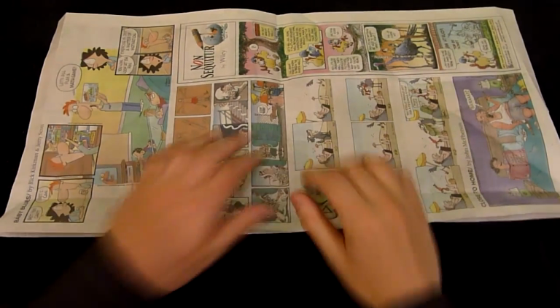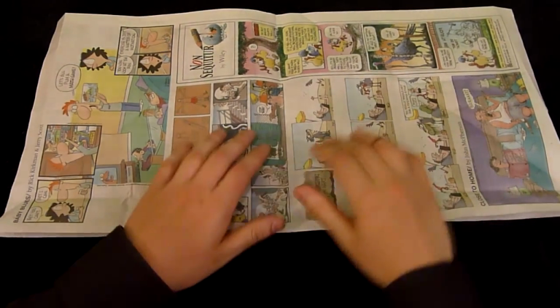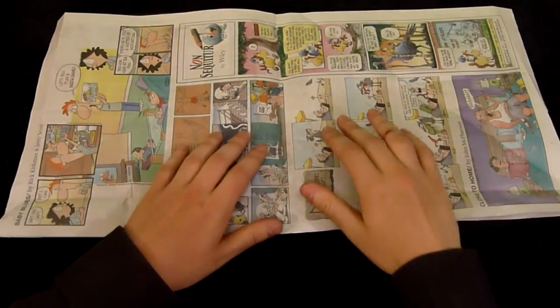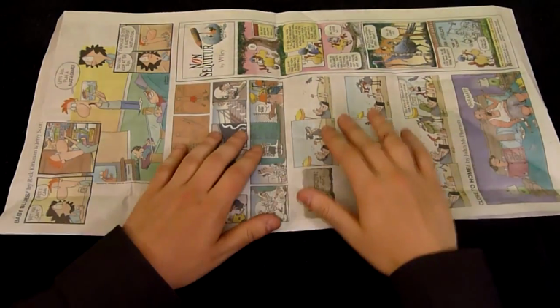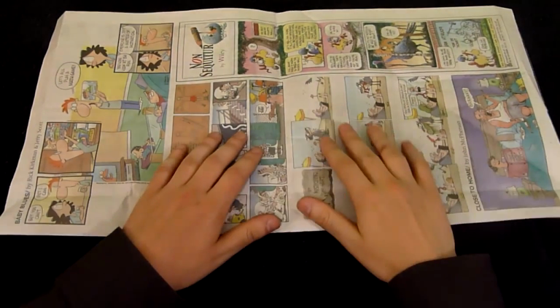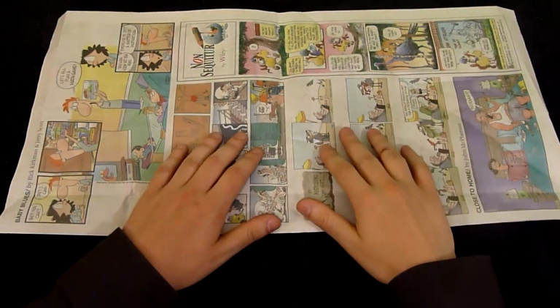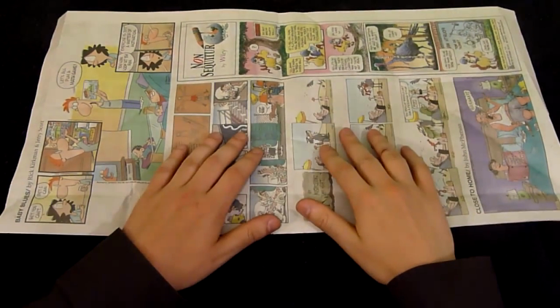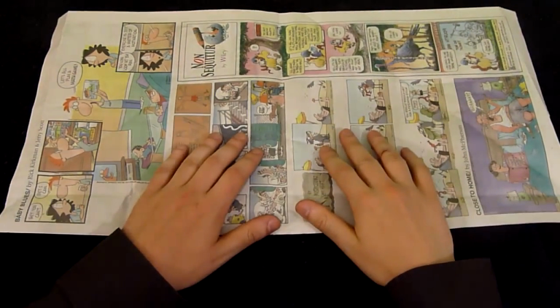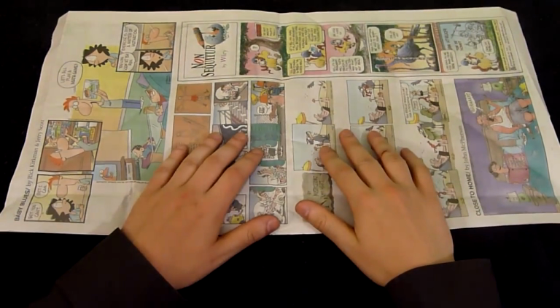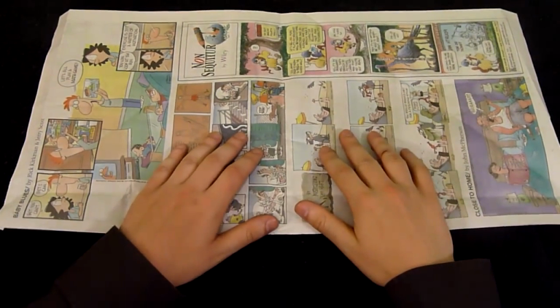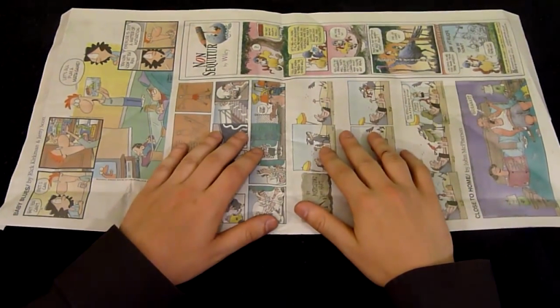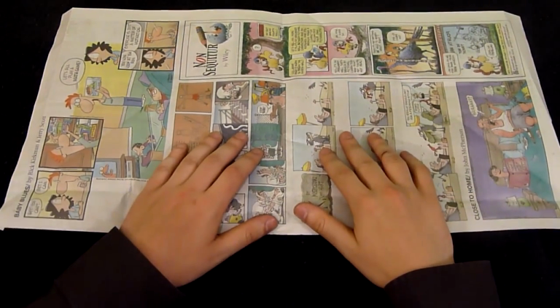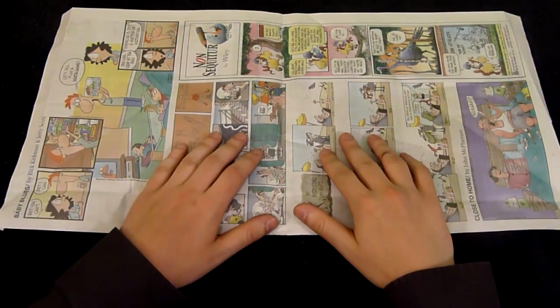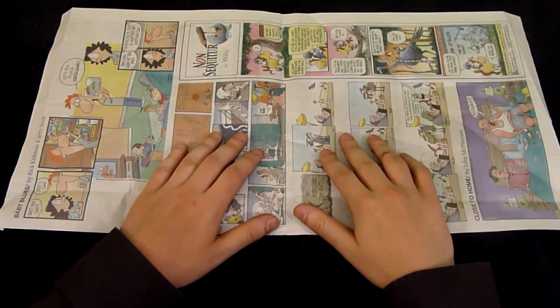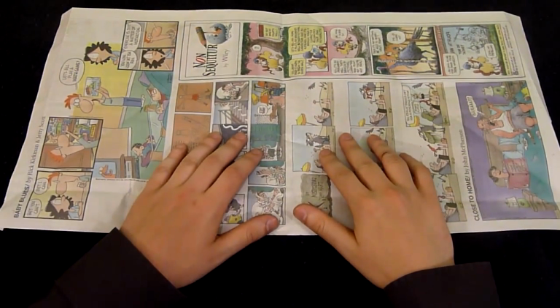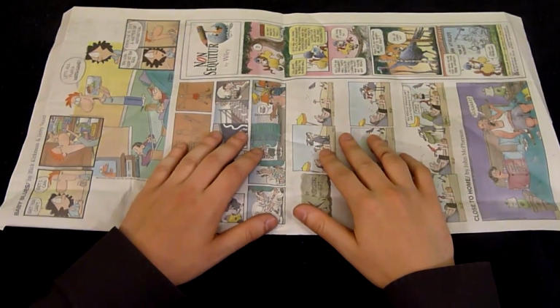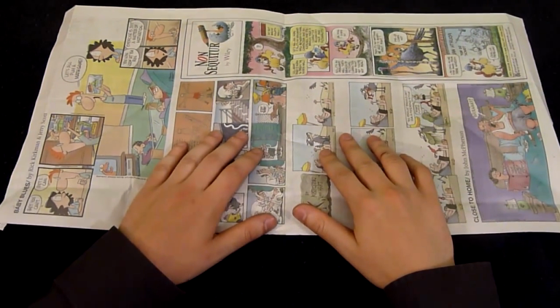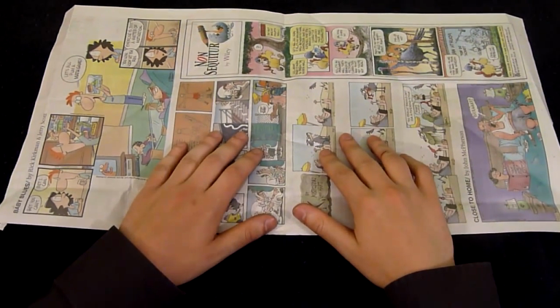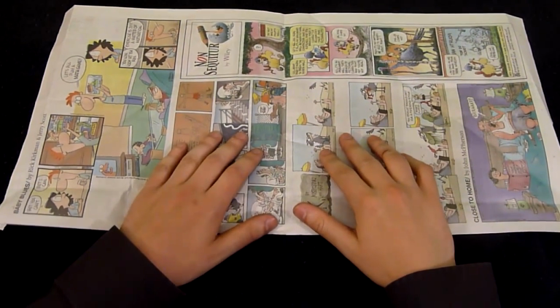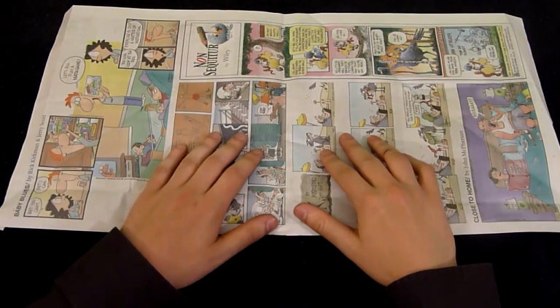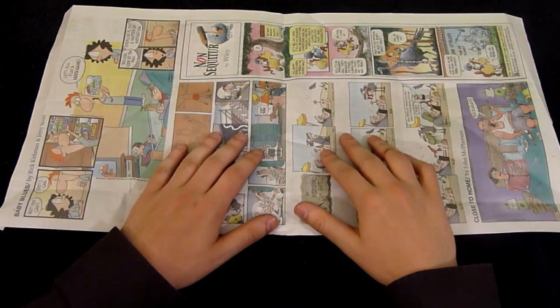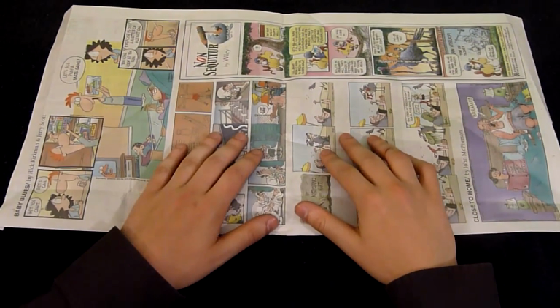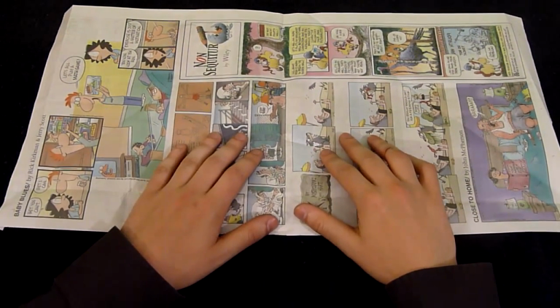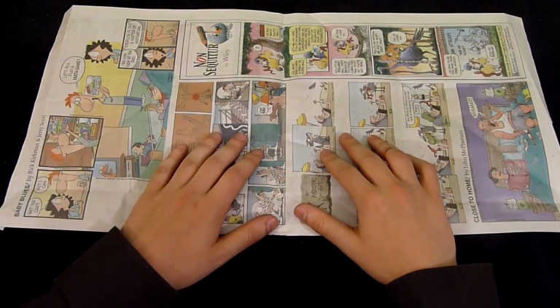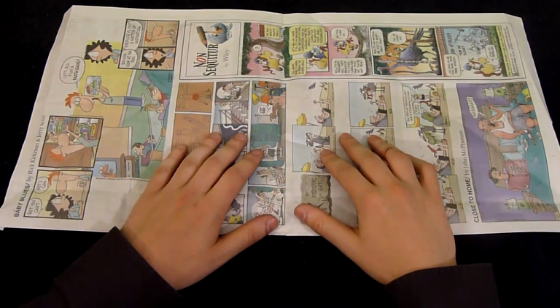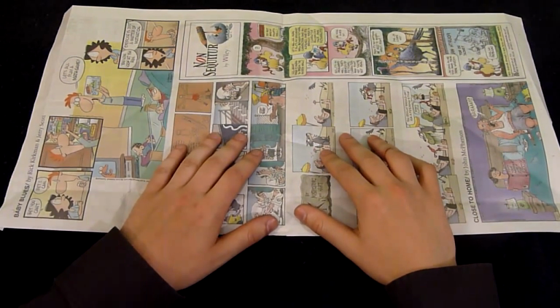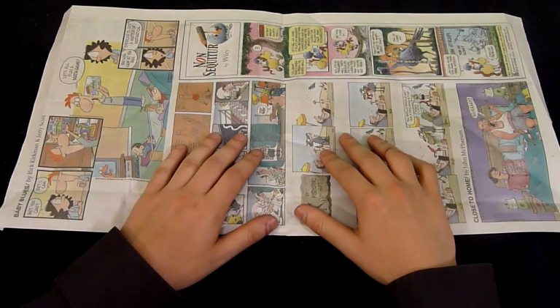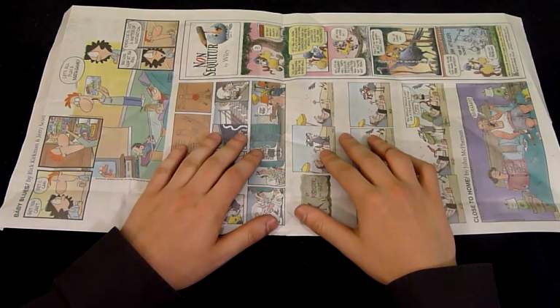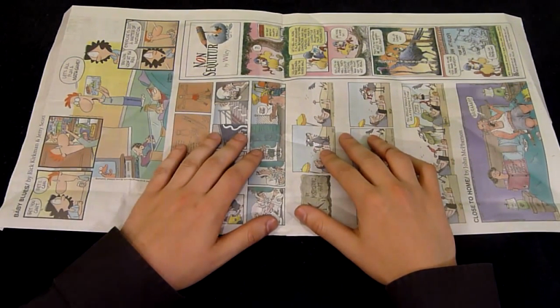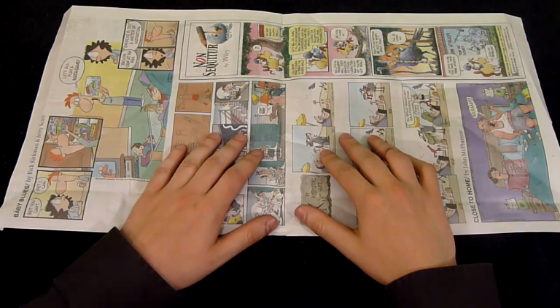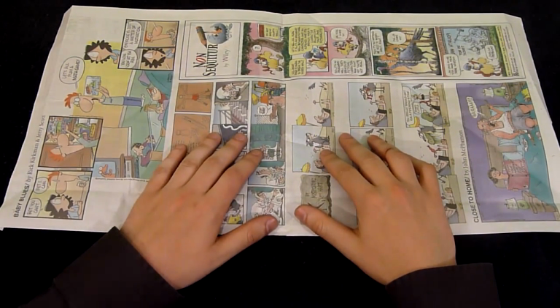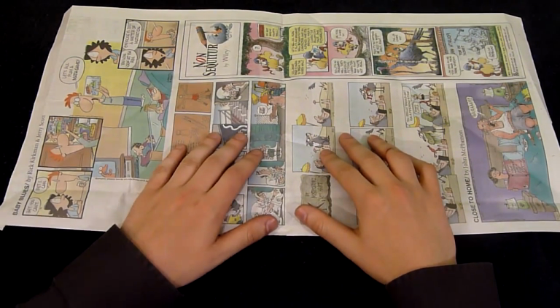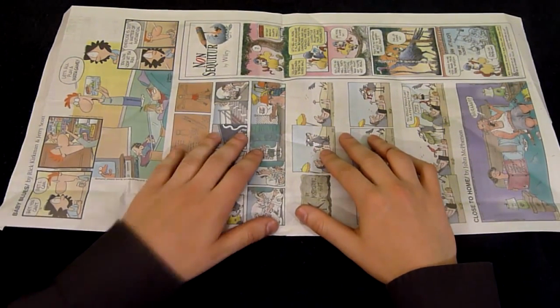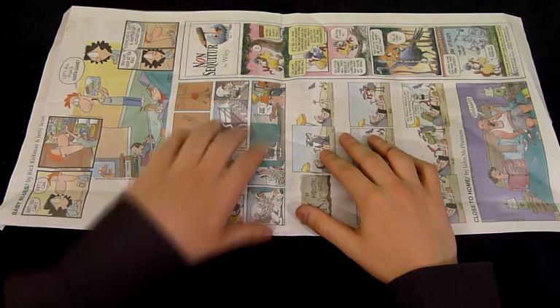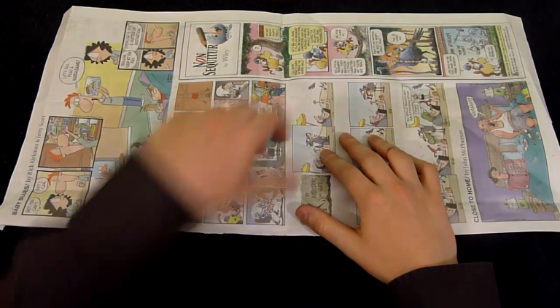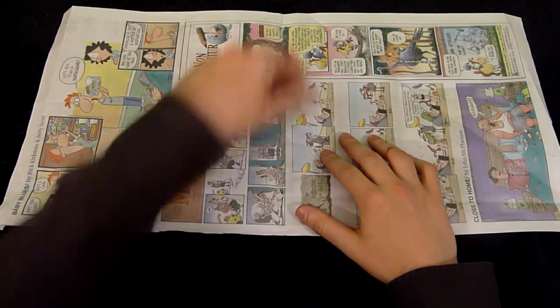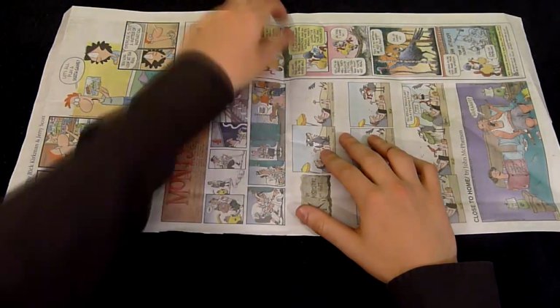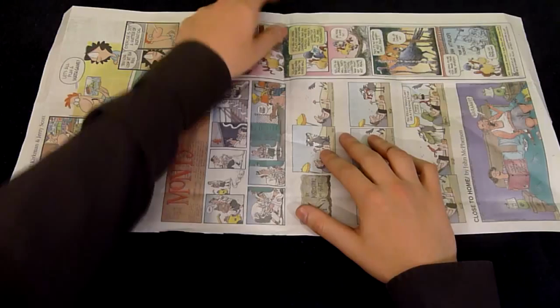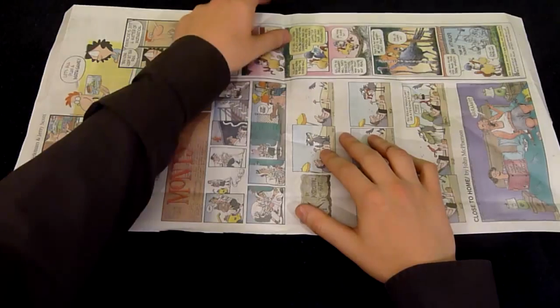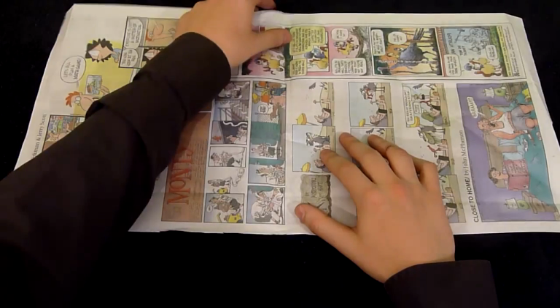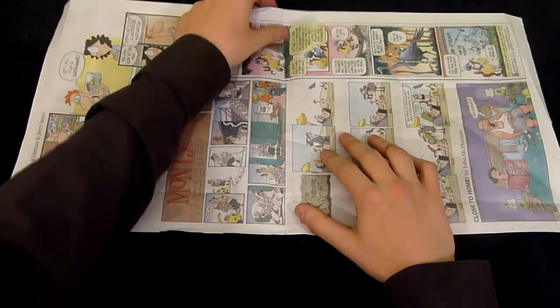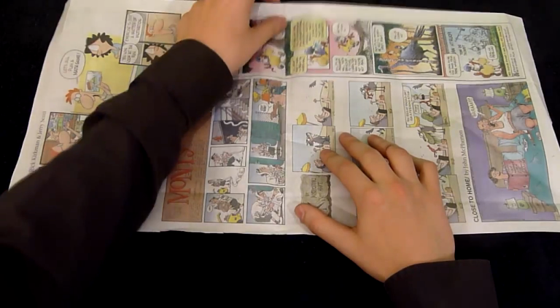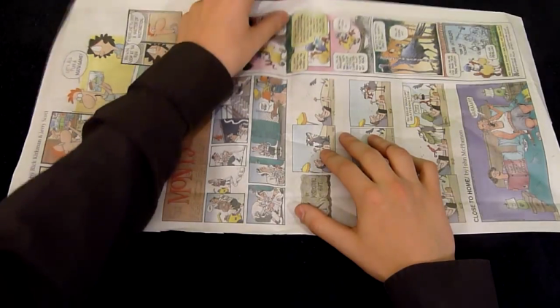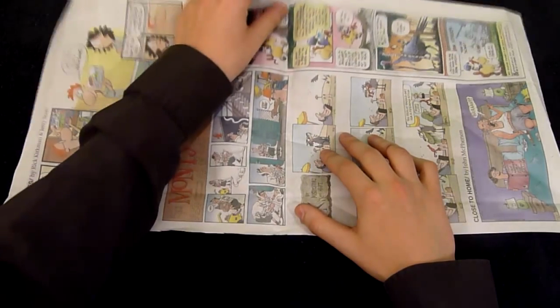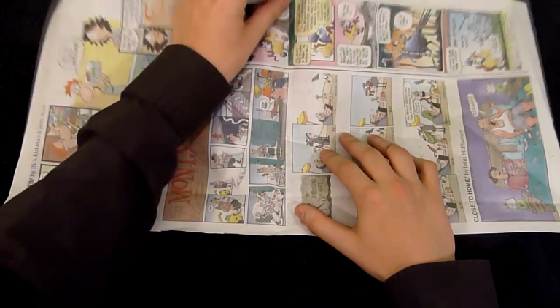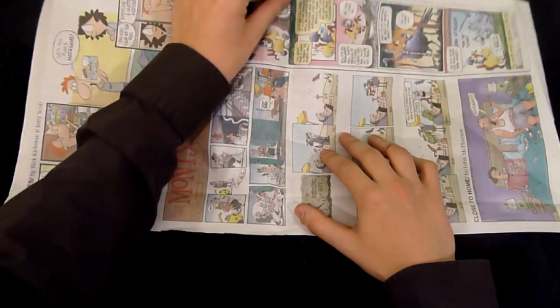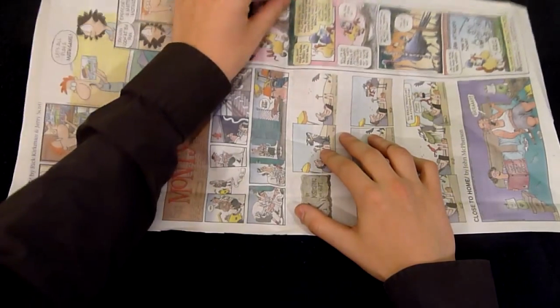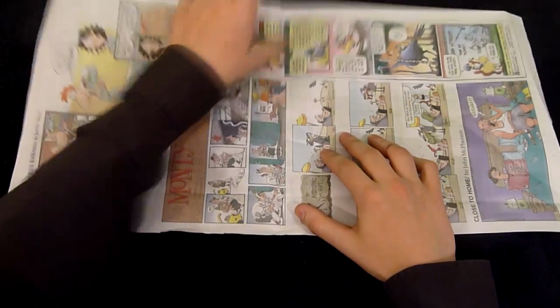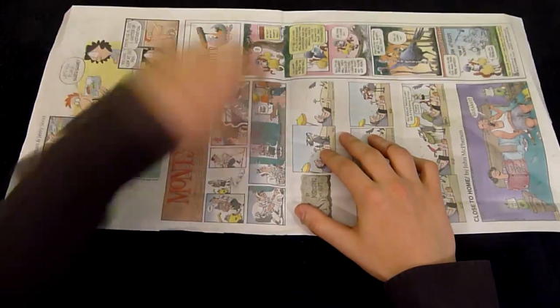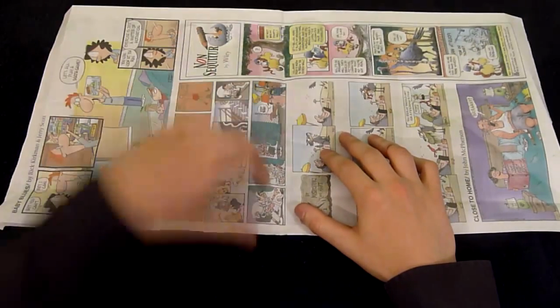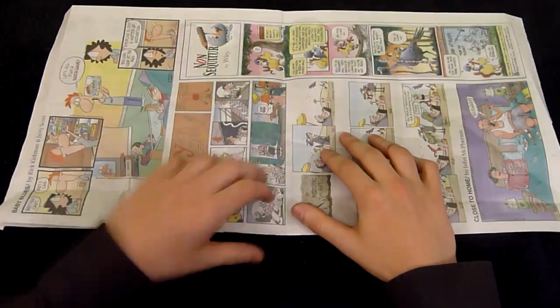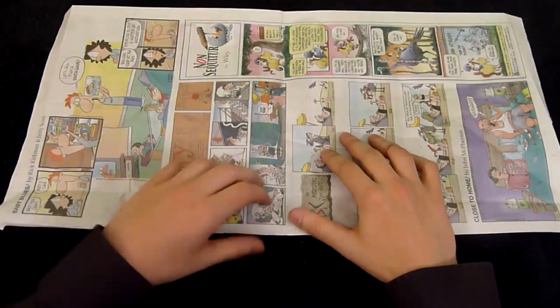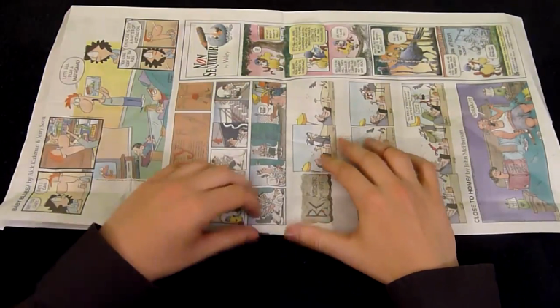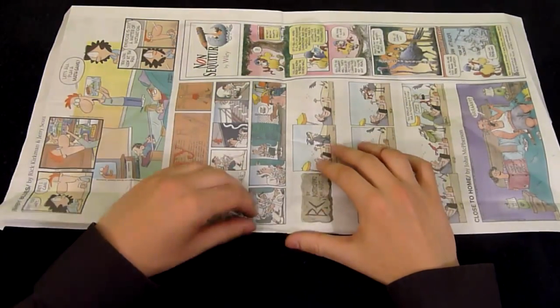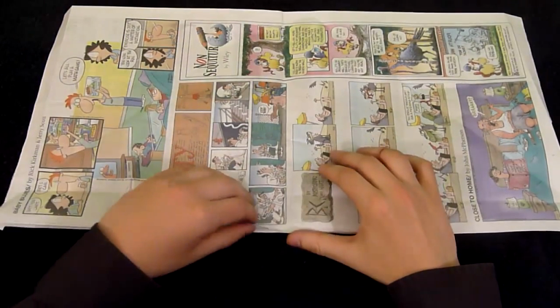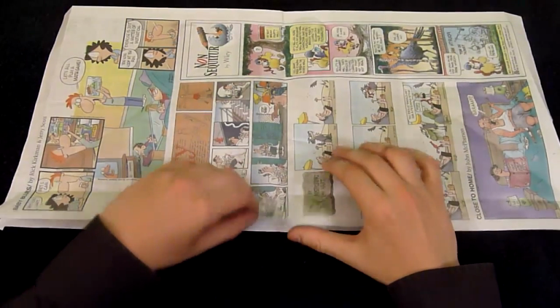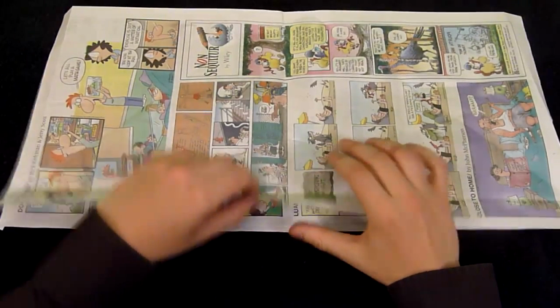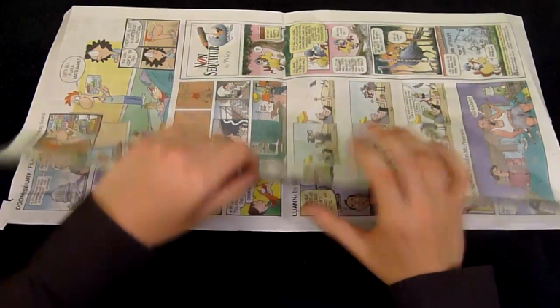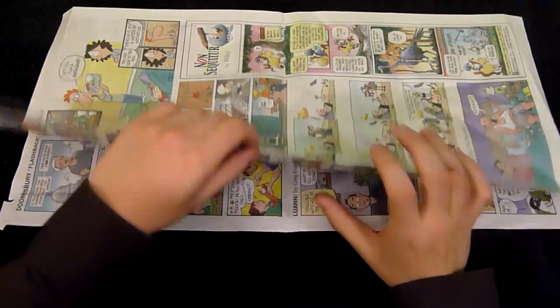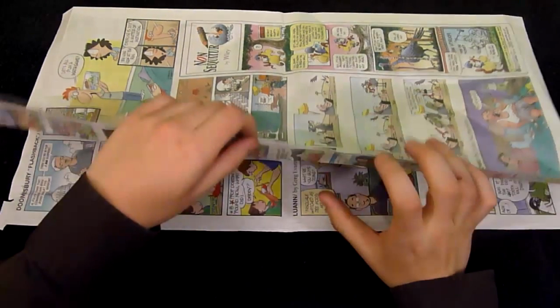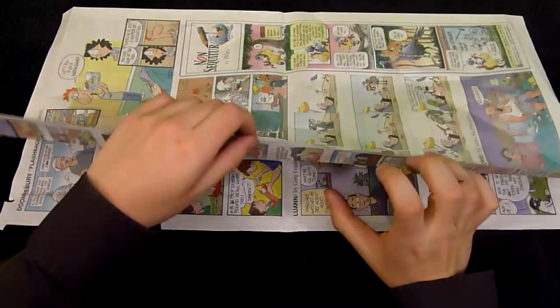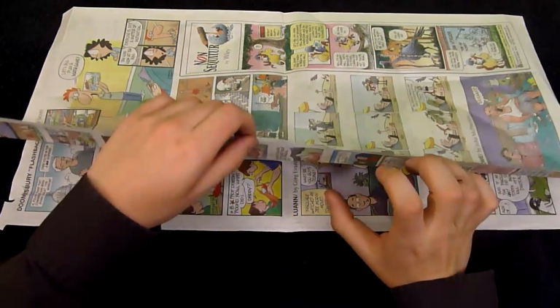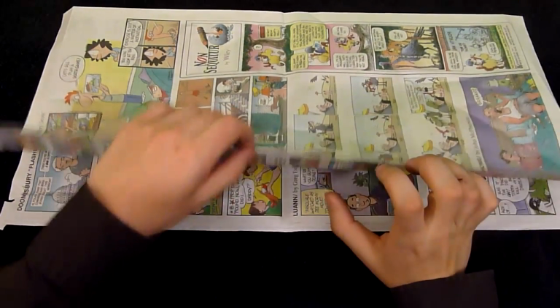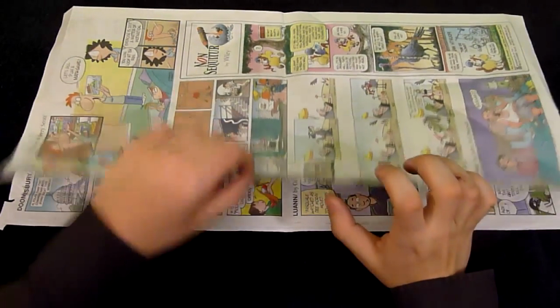You'll want to take your newspaper and lay it flat on the surface and open it up like a book. You'll want to have the spine here at the top and opened here at the bottom.